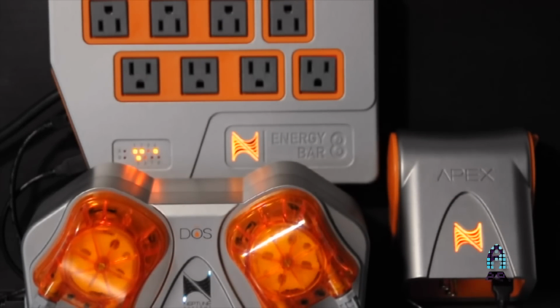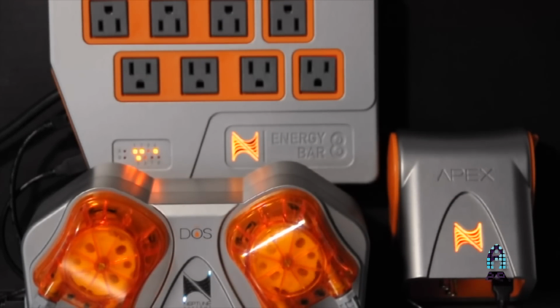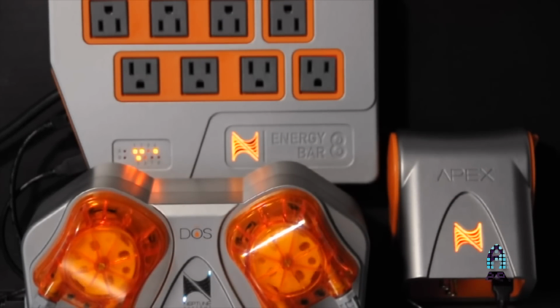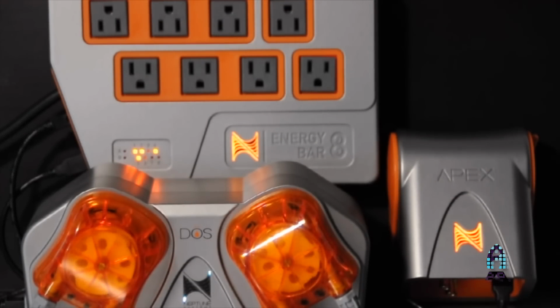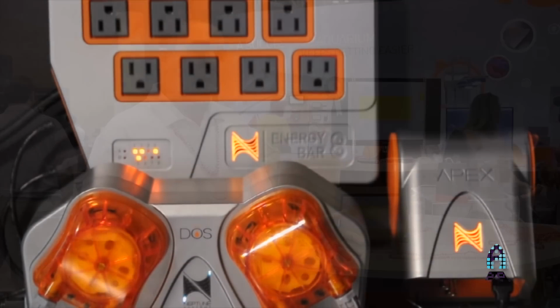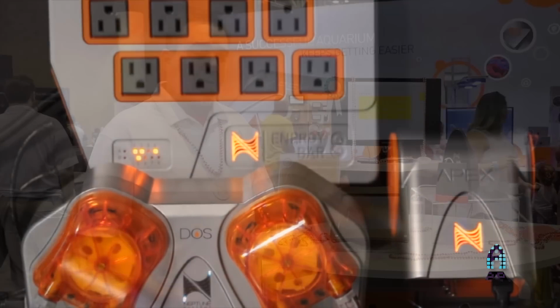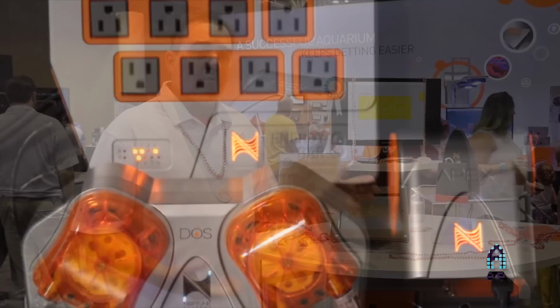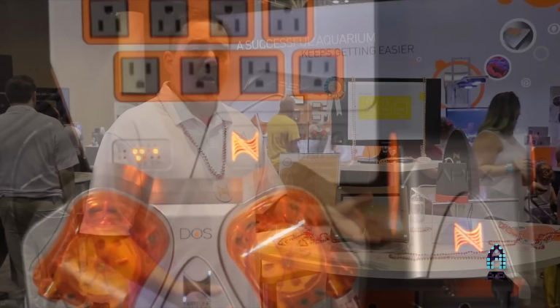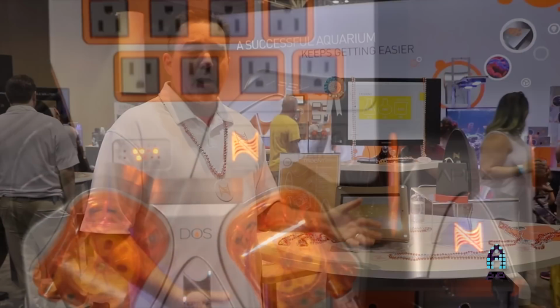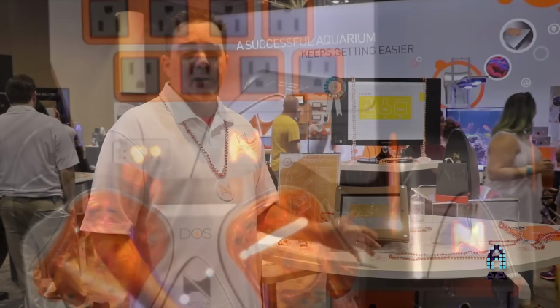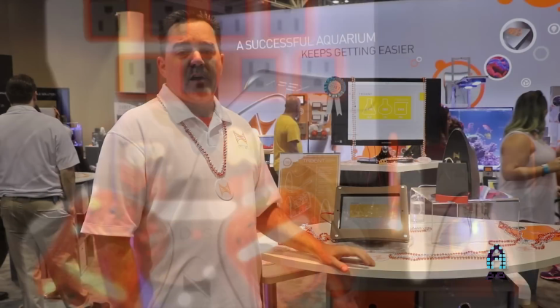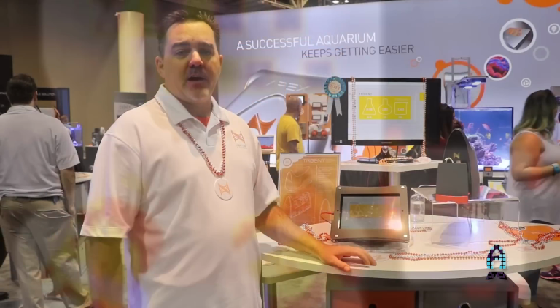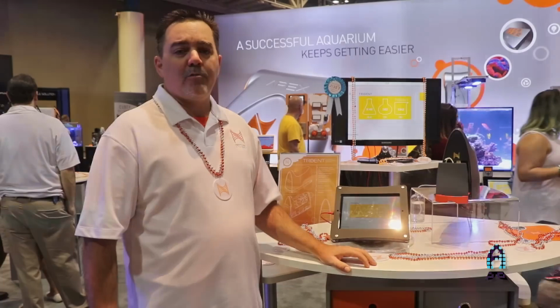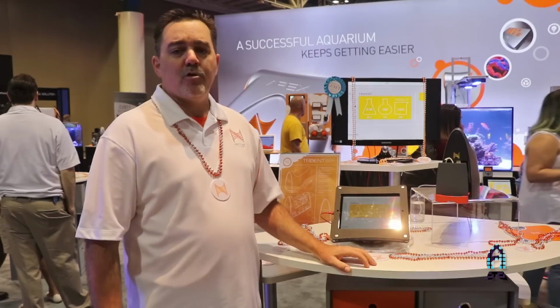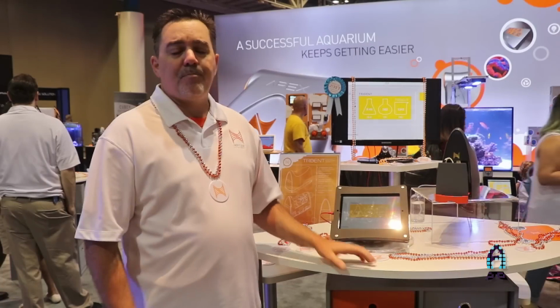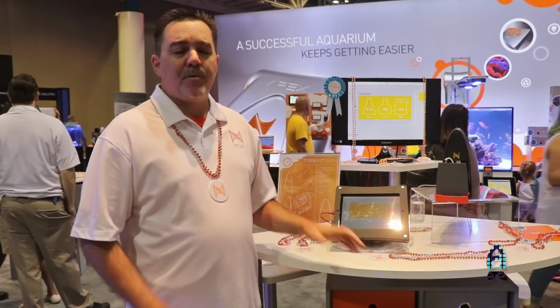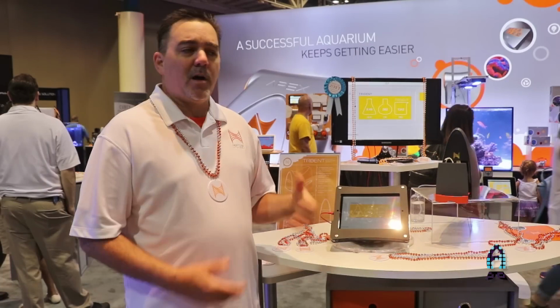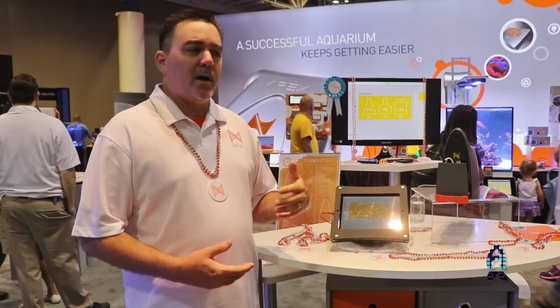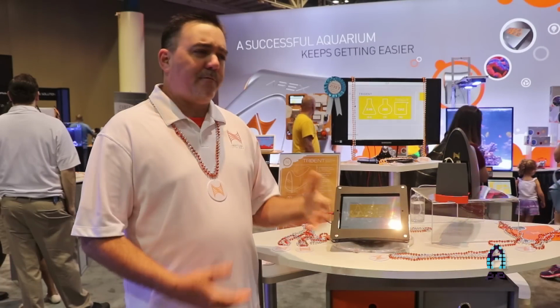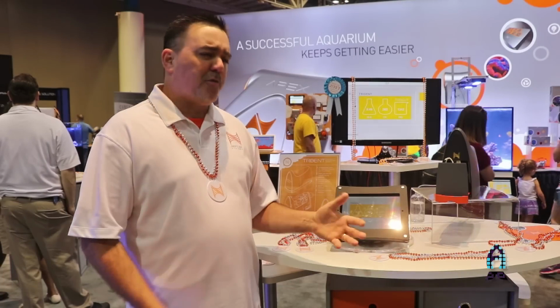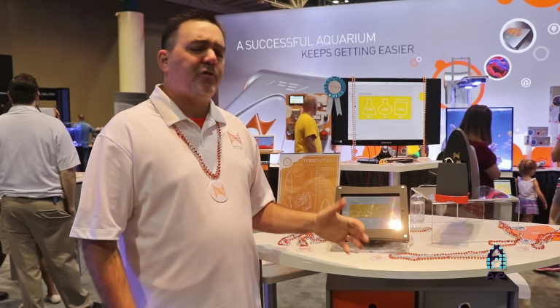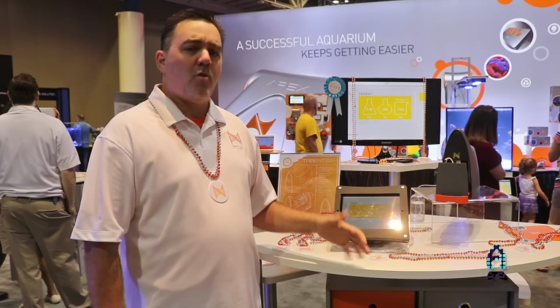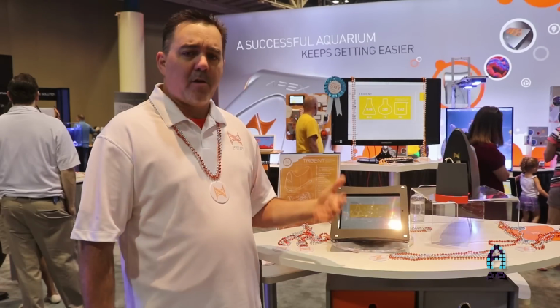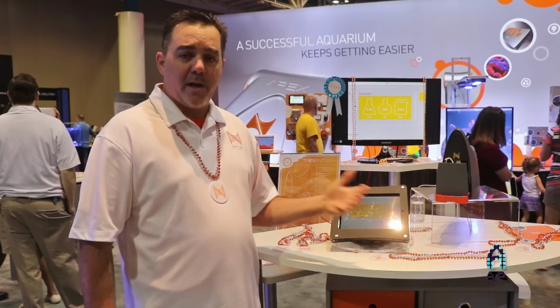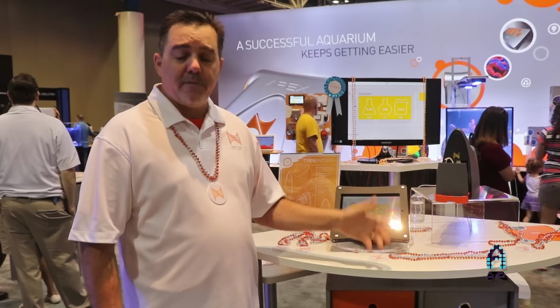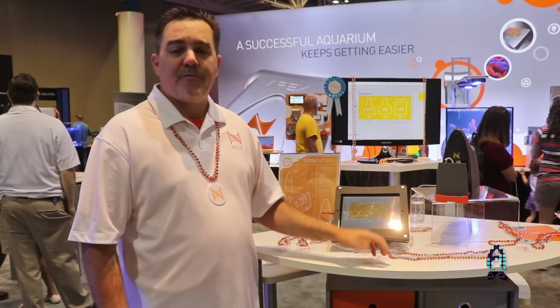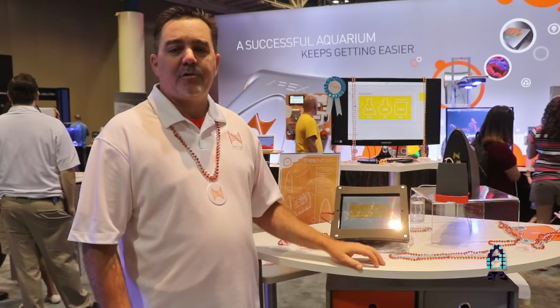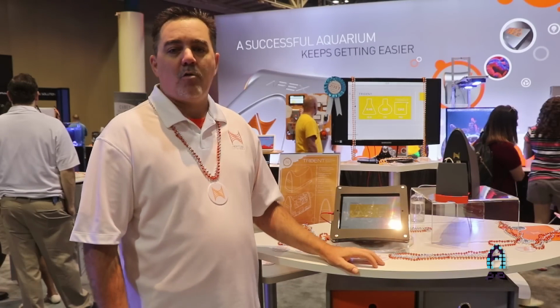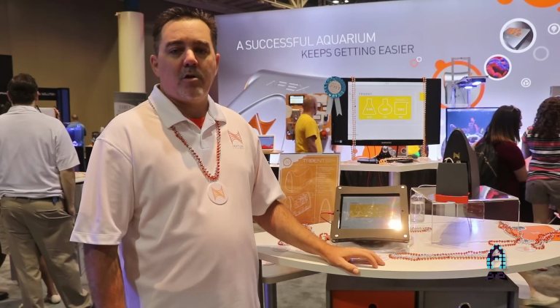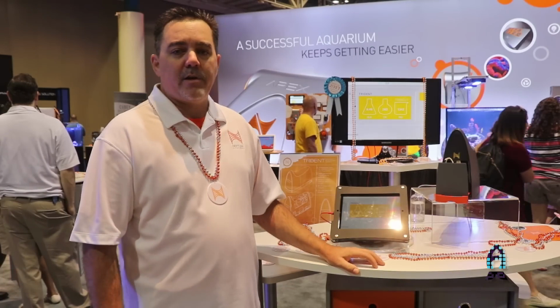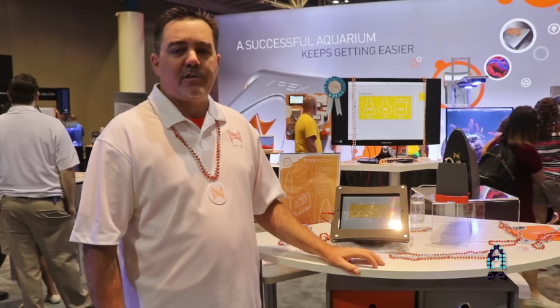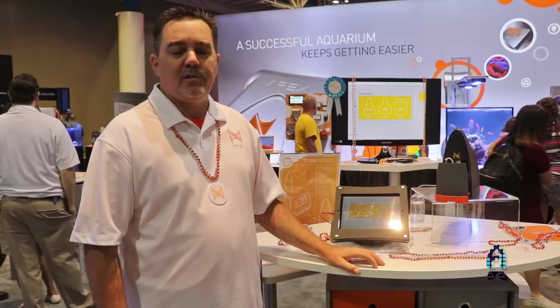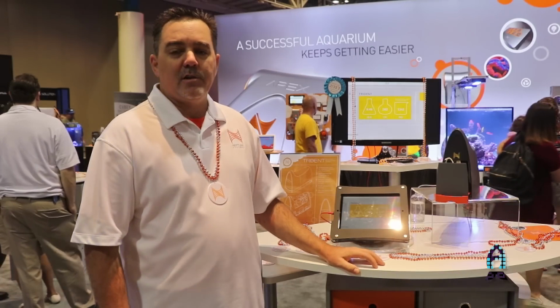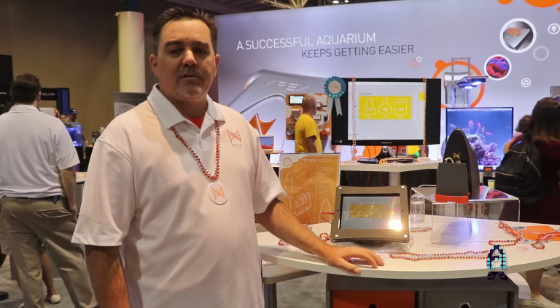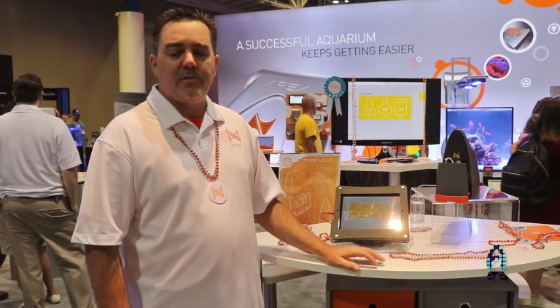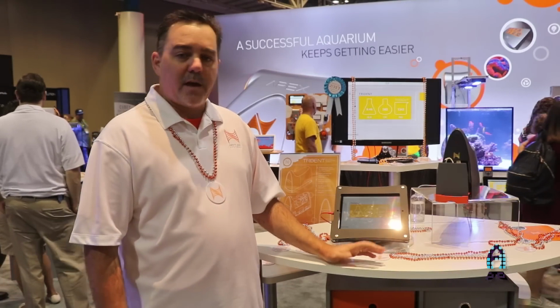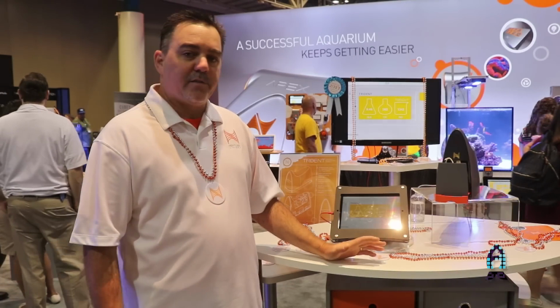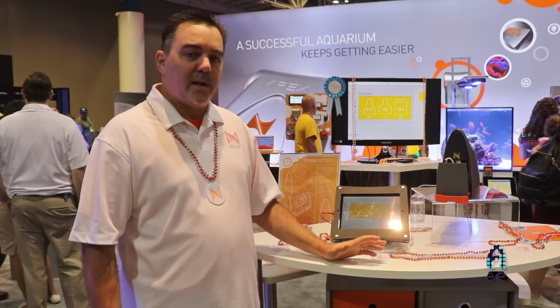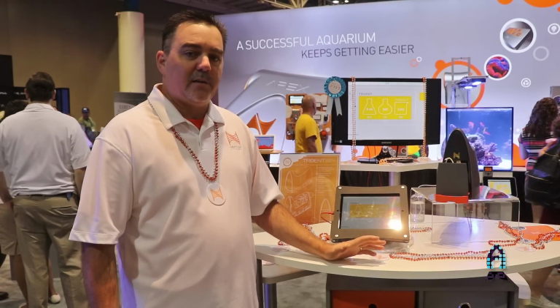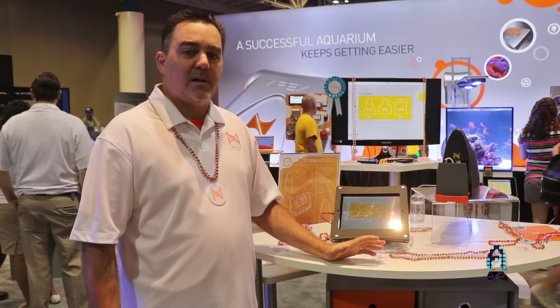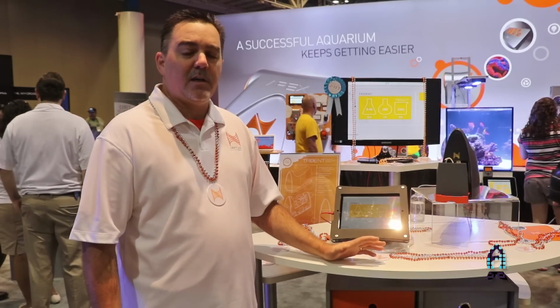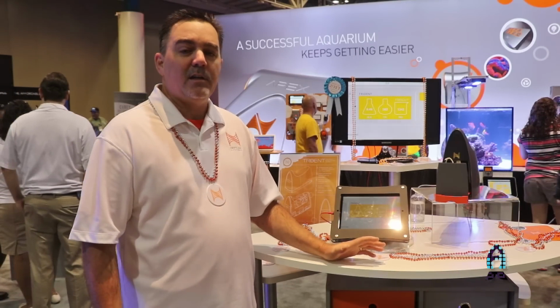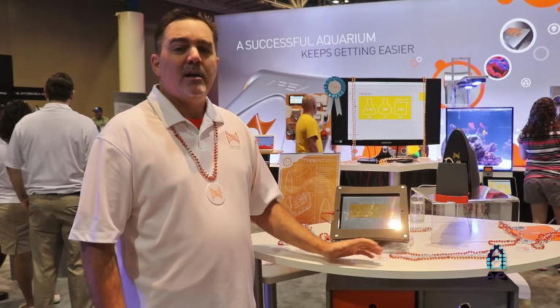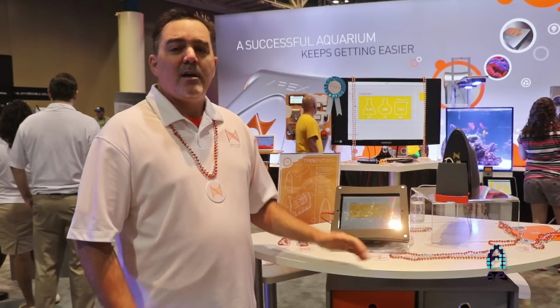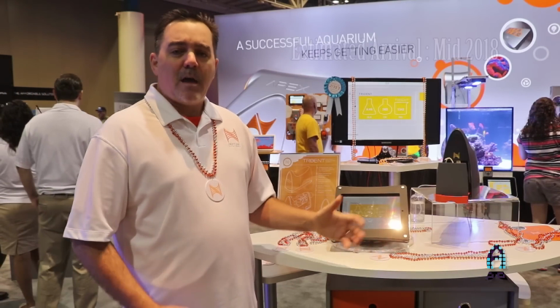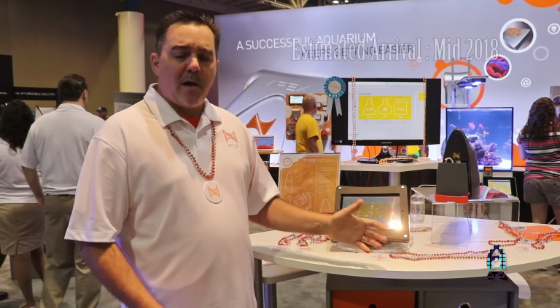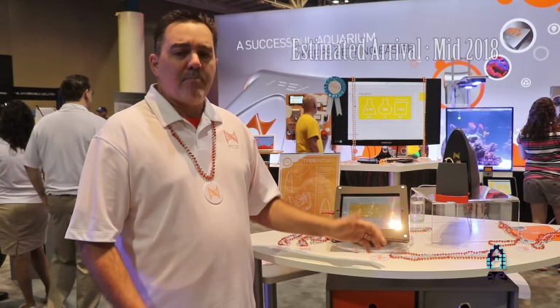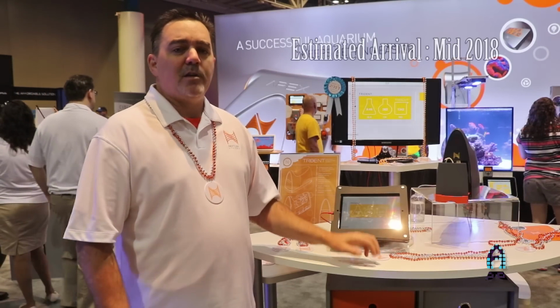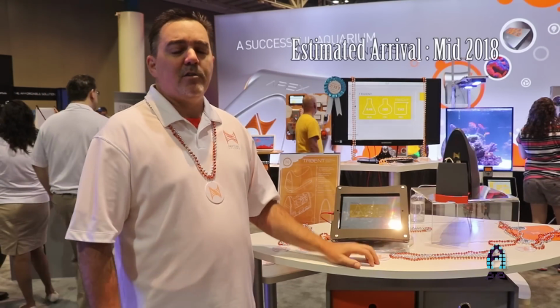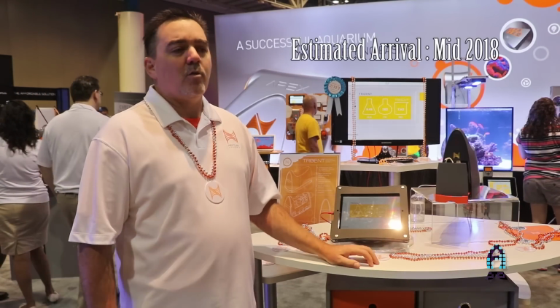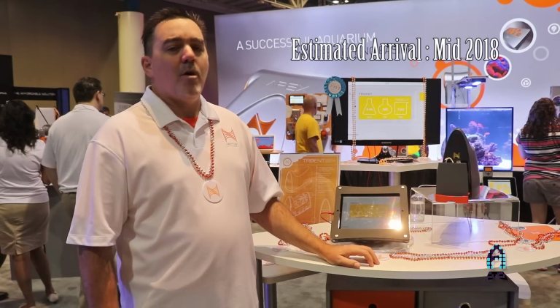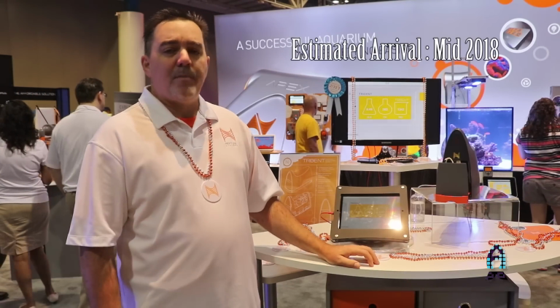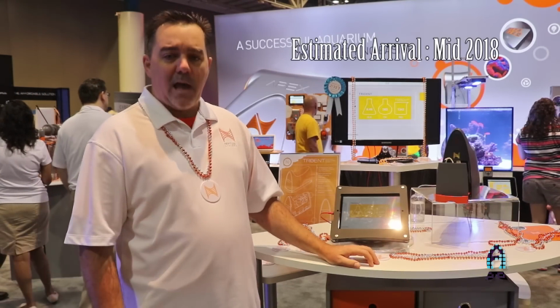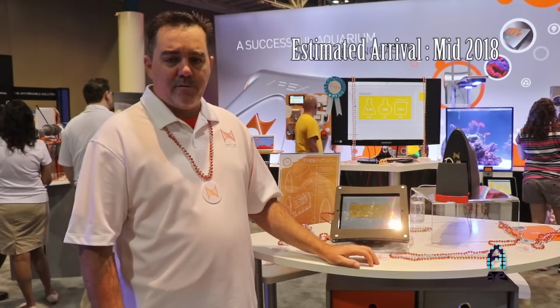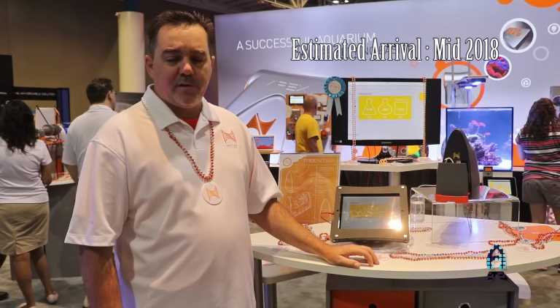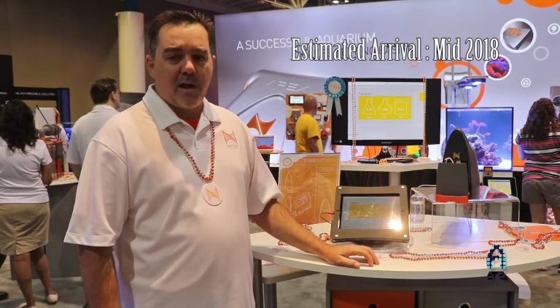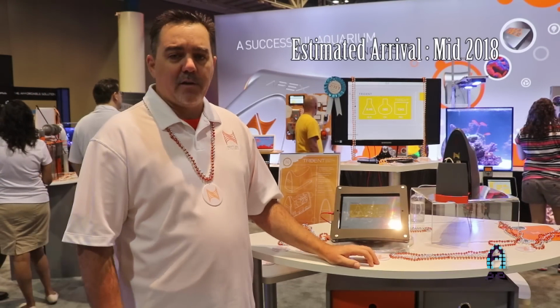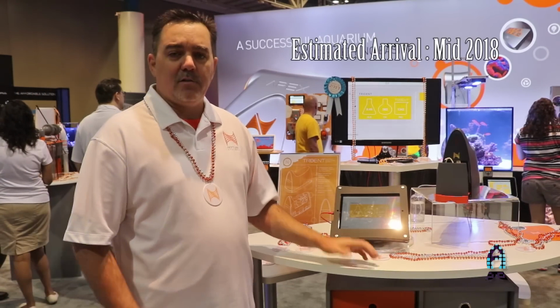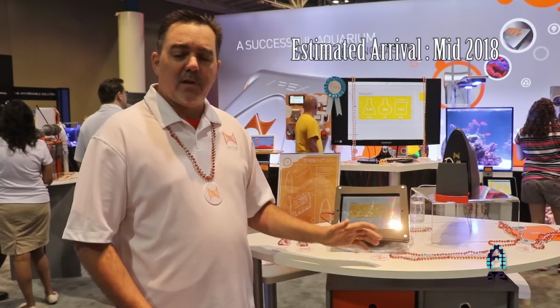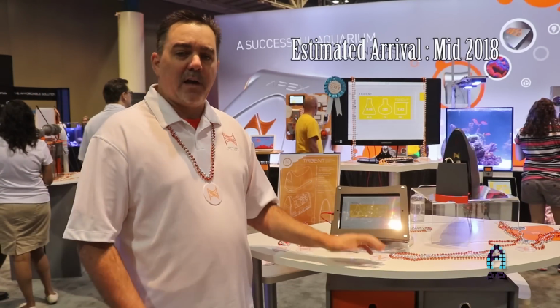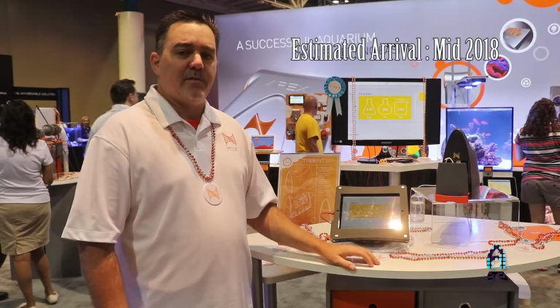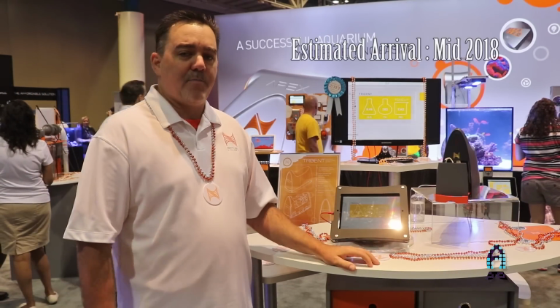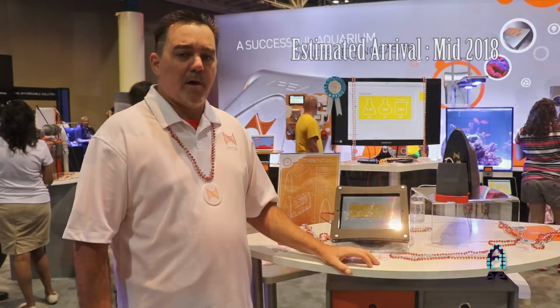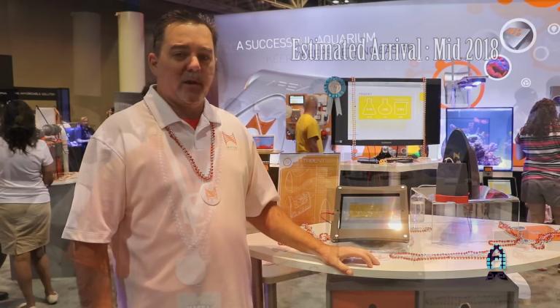It looks like we're going to have this product into our NSI group first quarter — end of first quarter next year, 2018. By mid-year, we're hoping to have this out to you guys in the public.